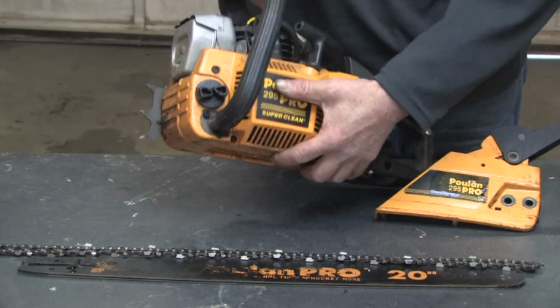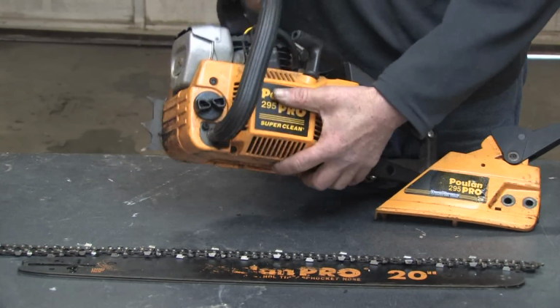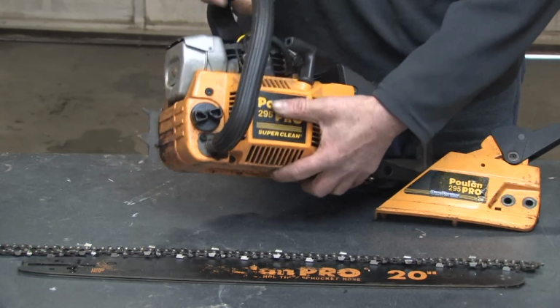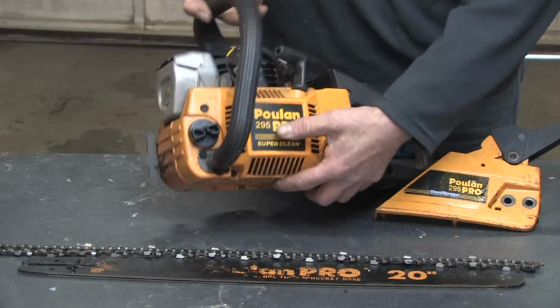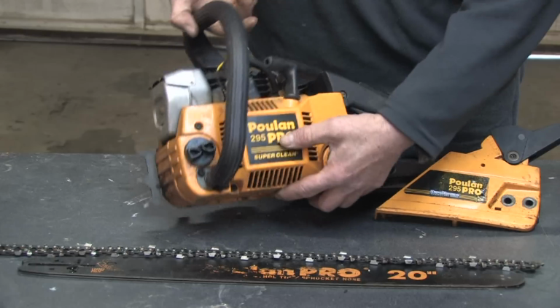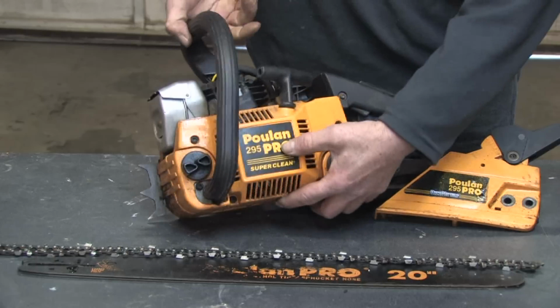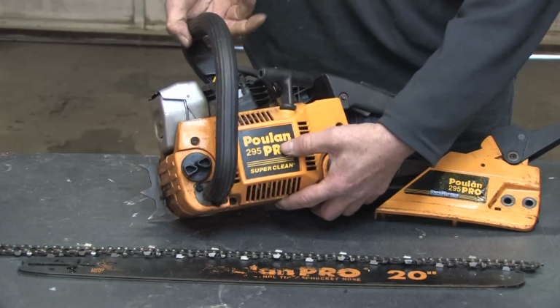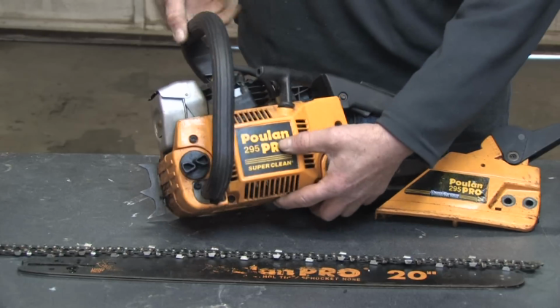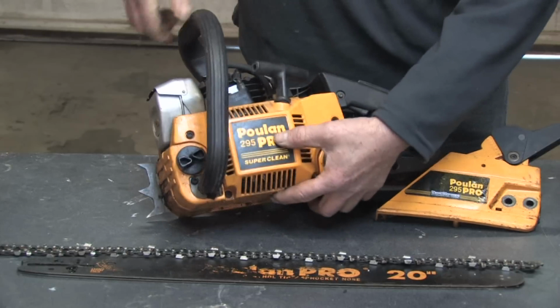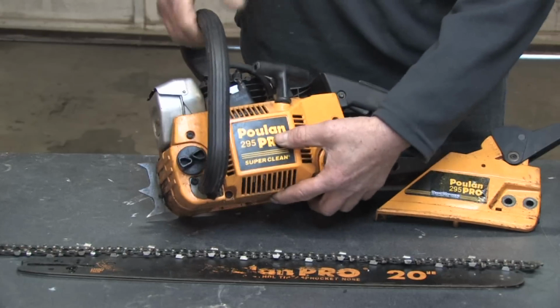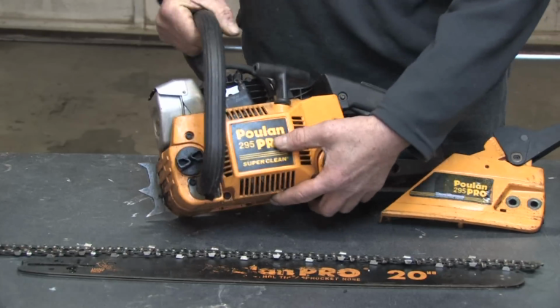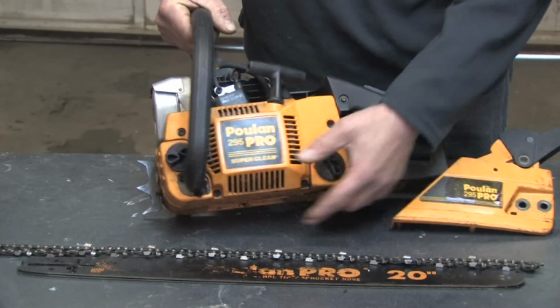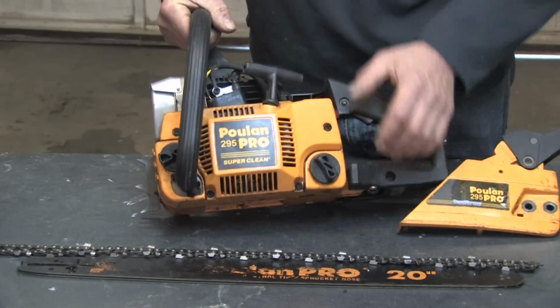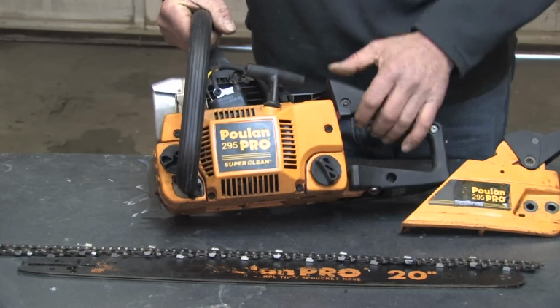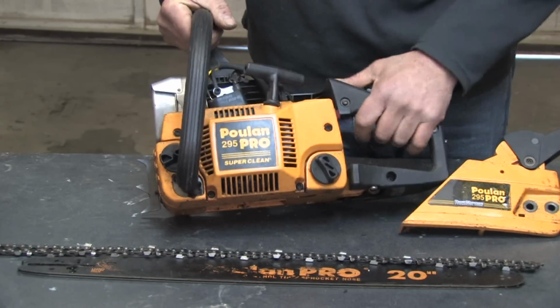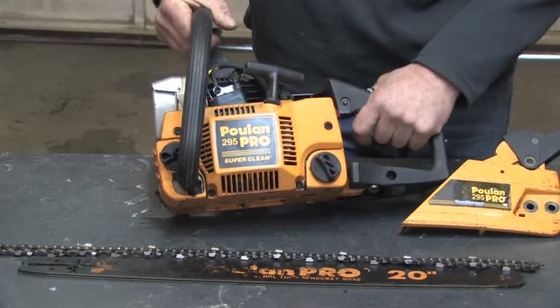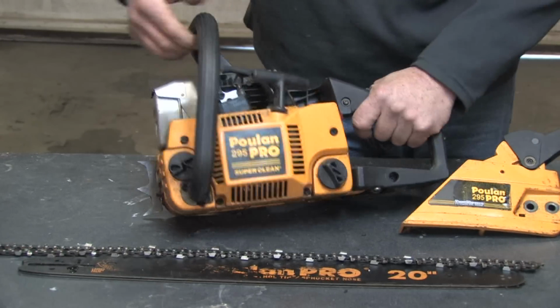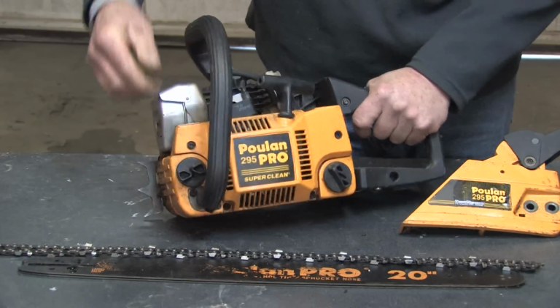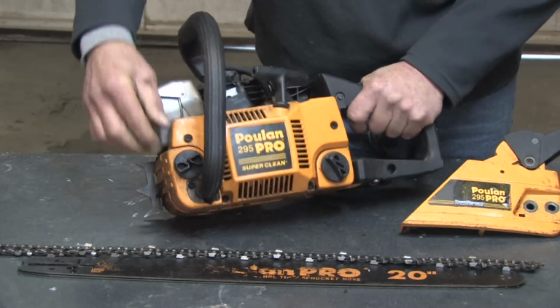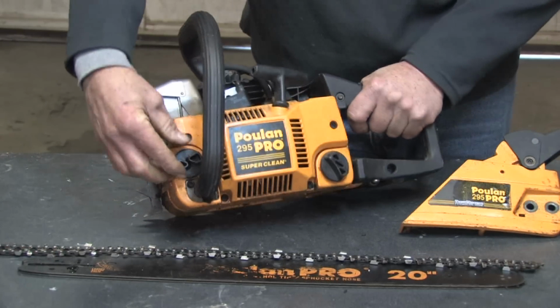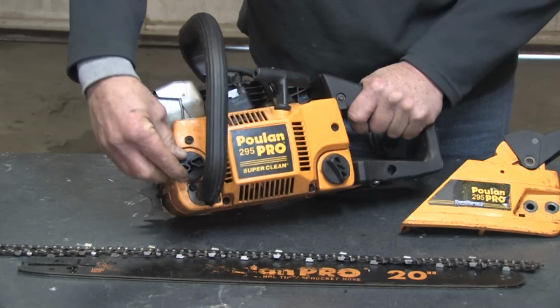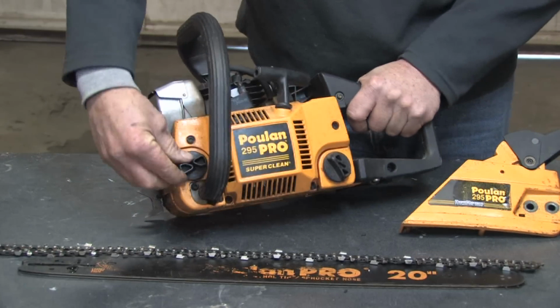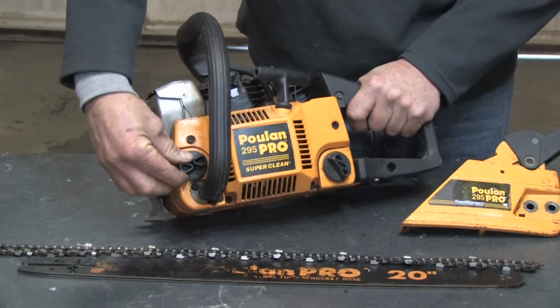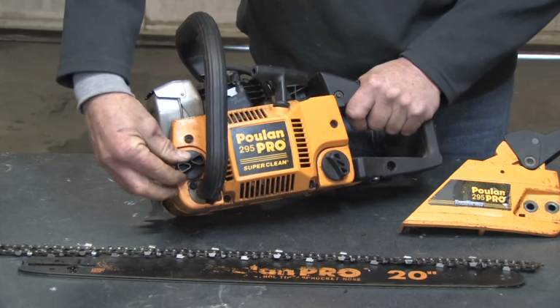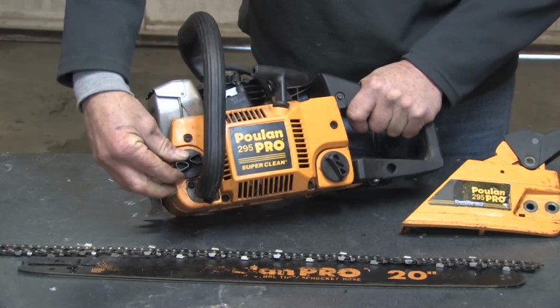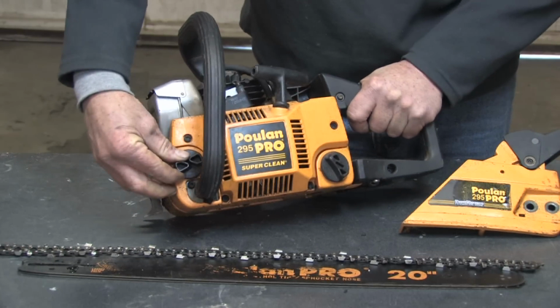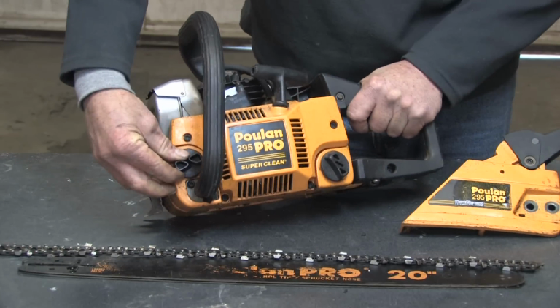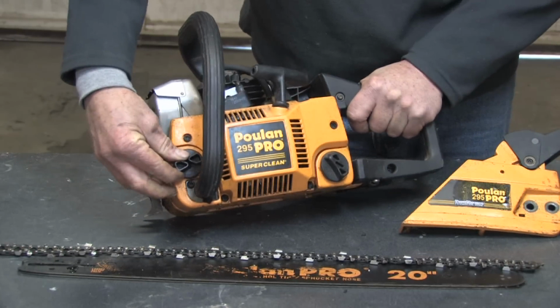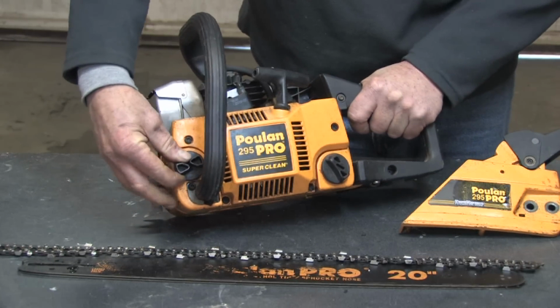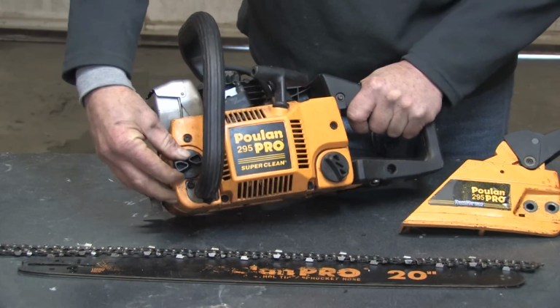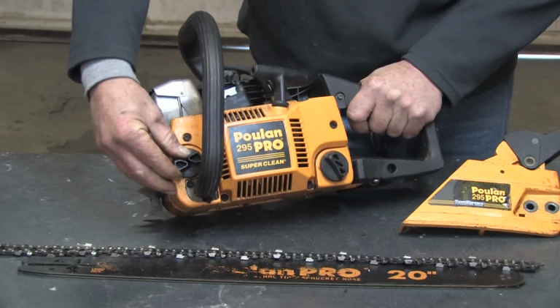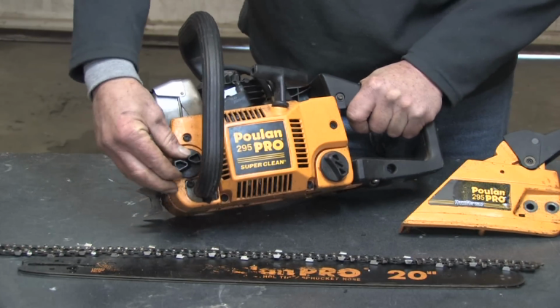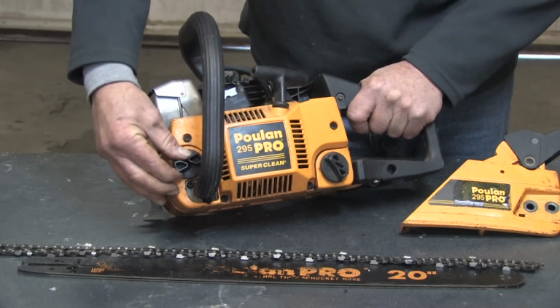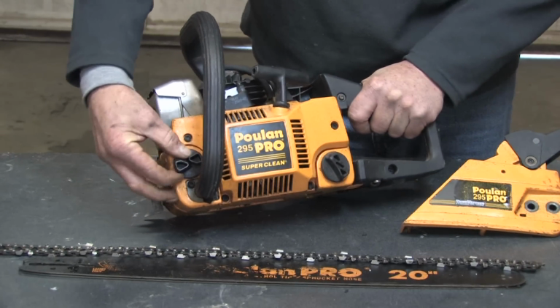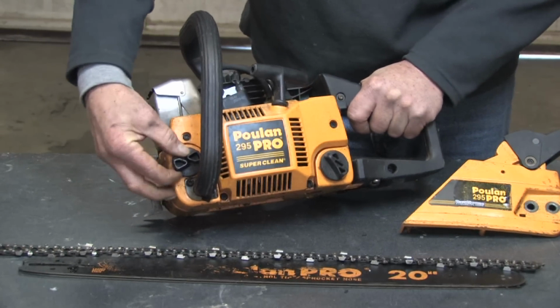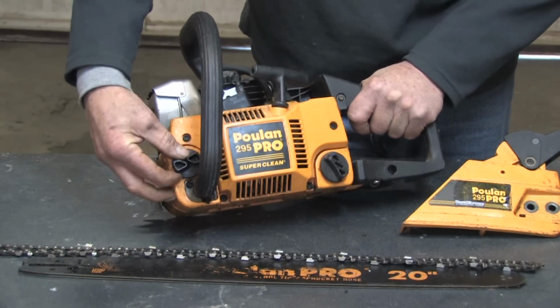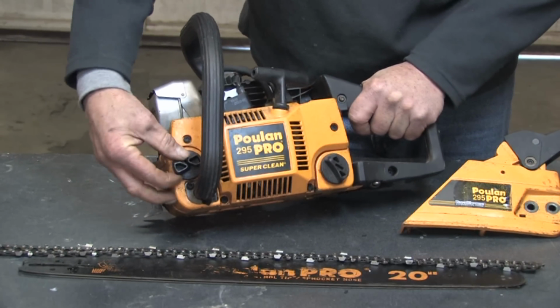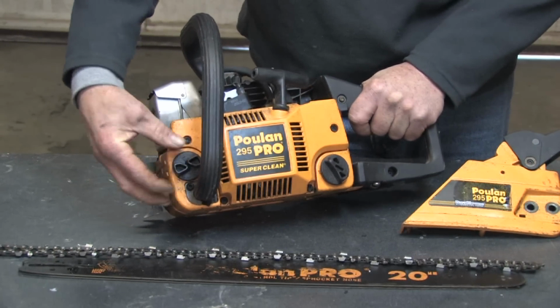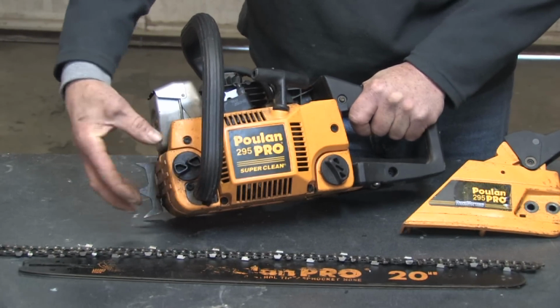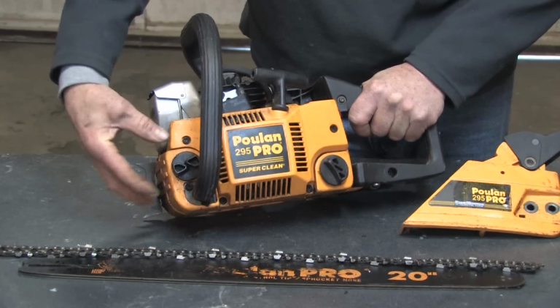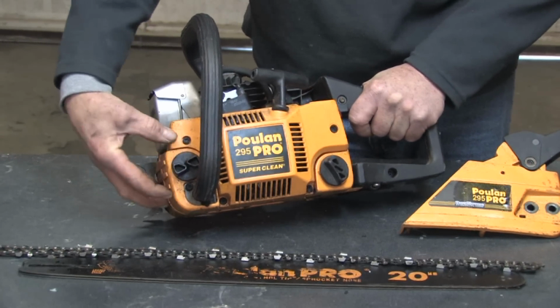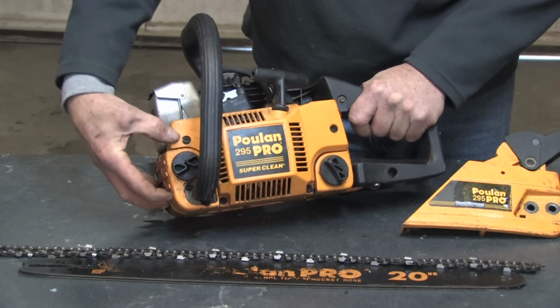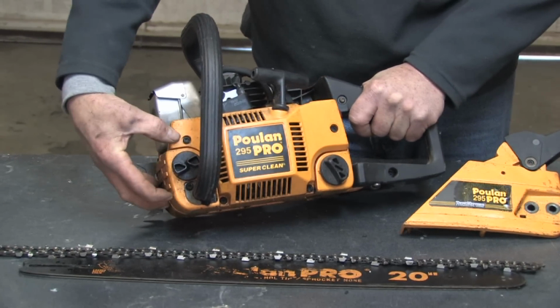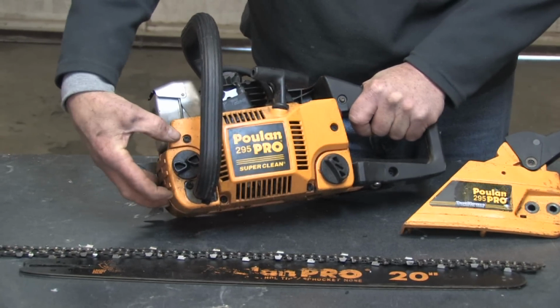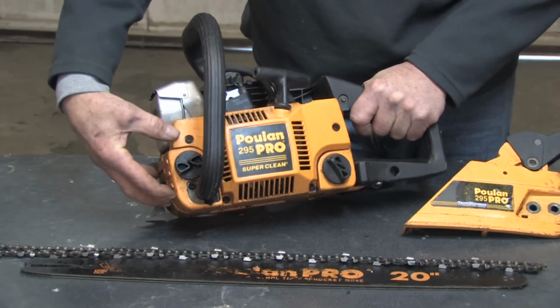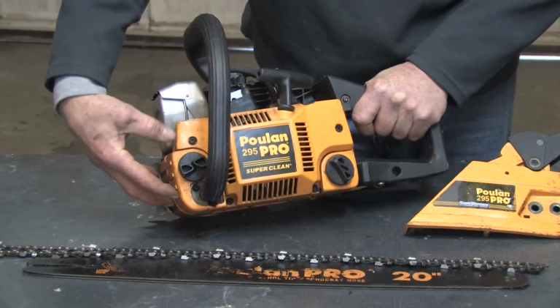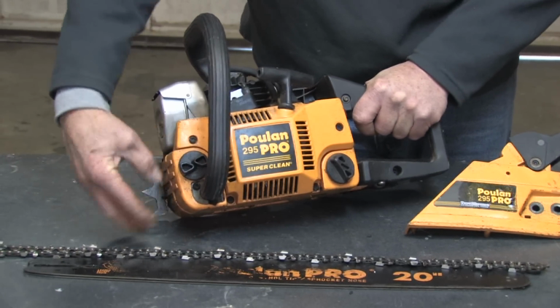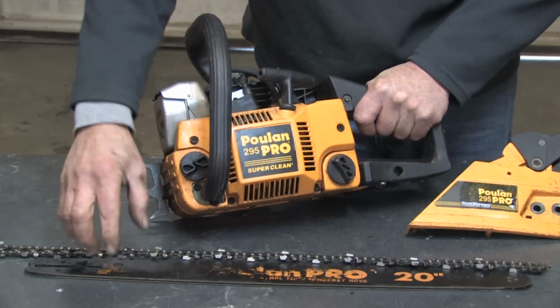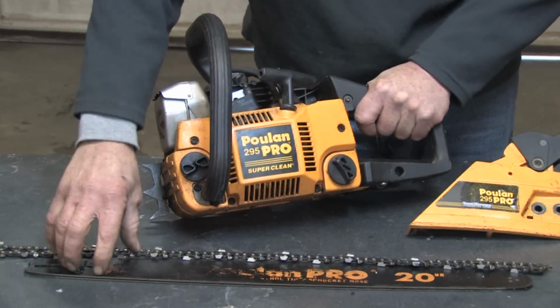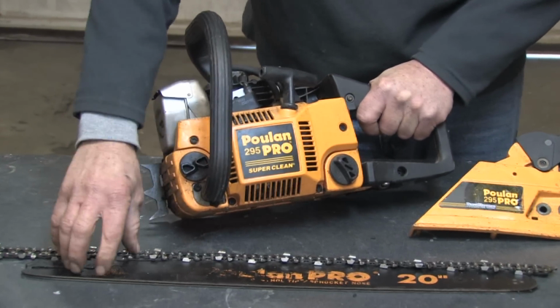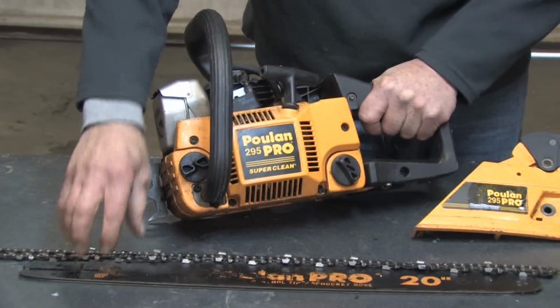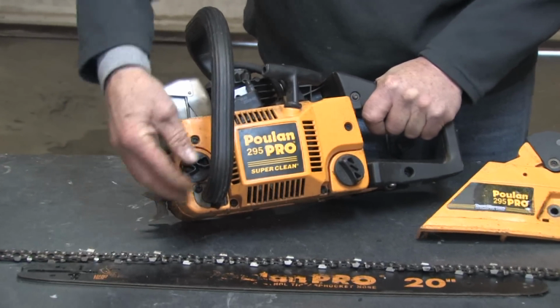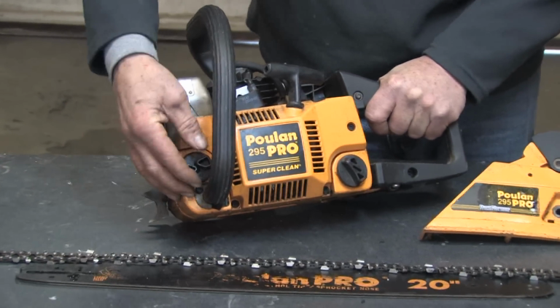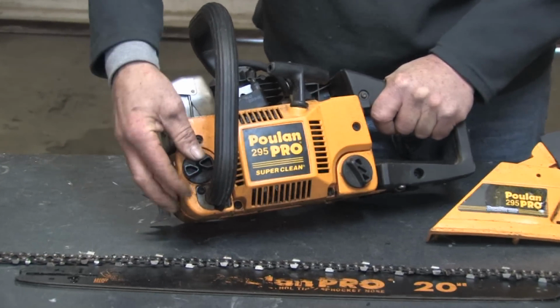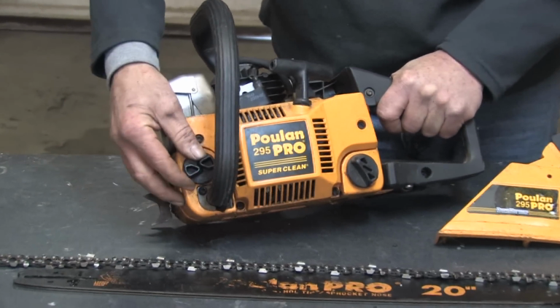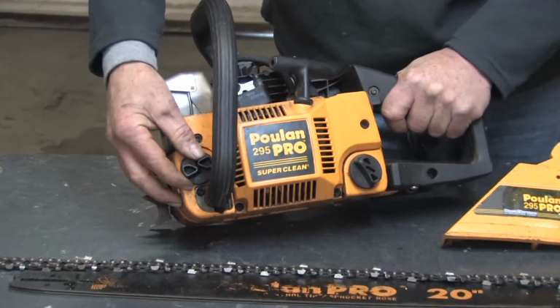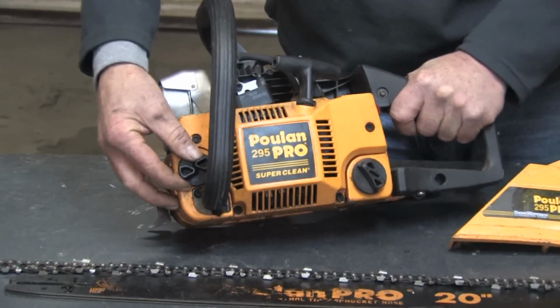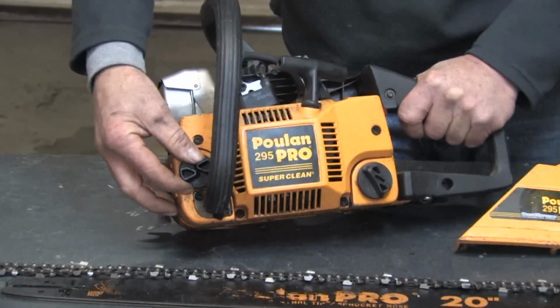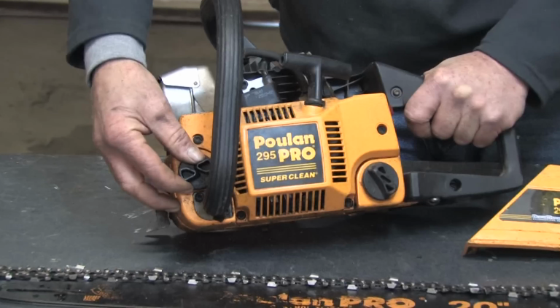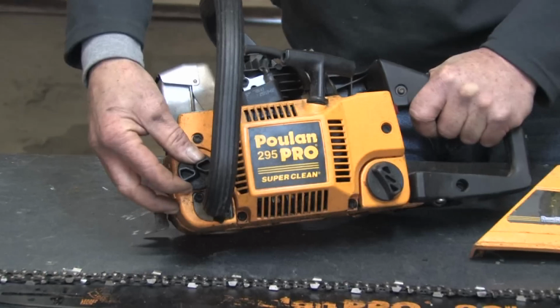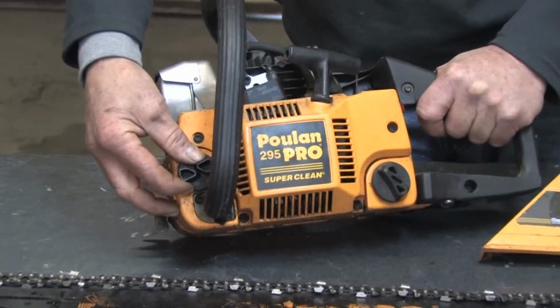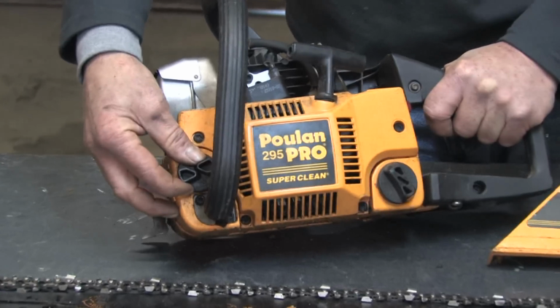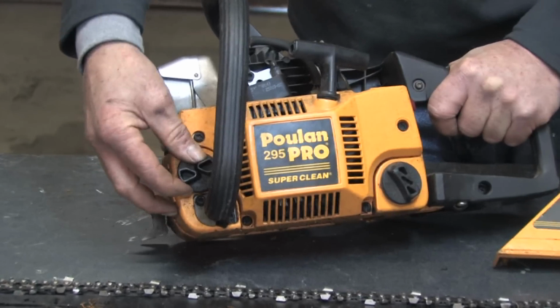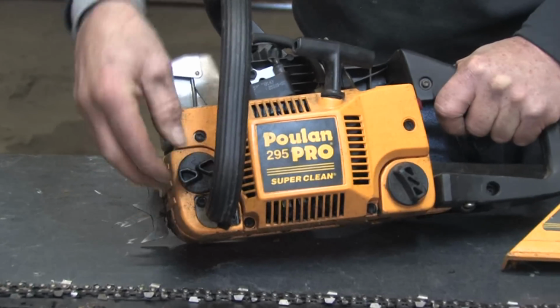As I flip the saw around, we can see we've got an oil tank here in the front. This is what lubricates and provides the oil for the chain and the bar.